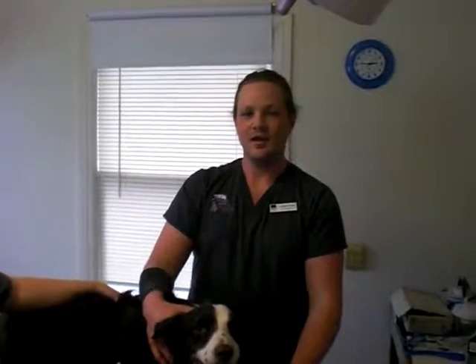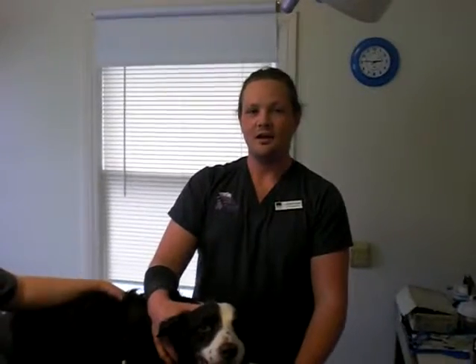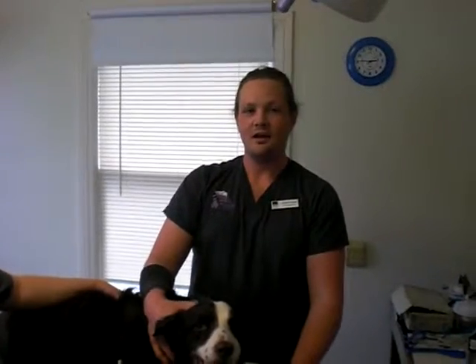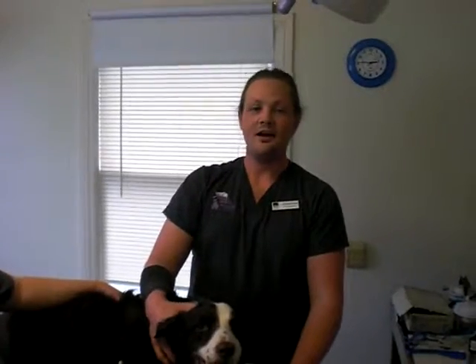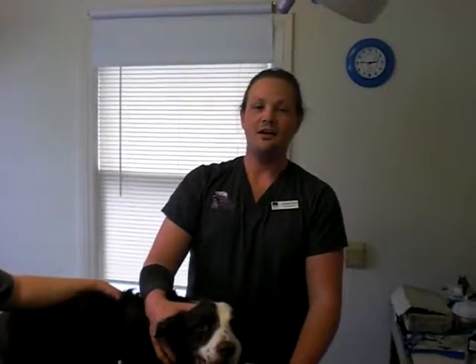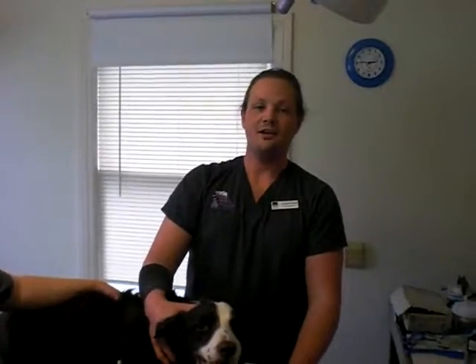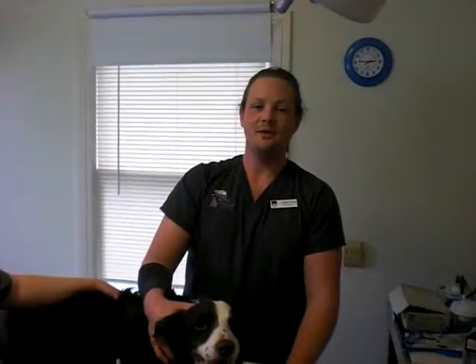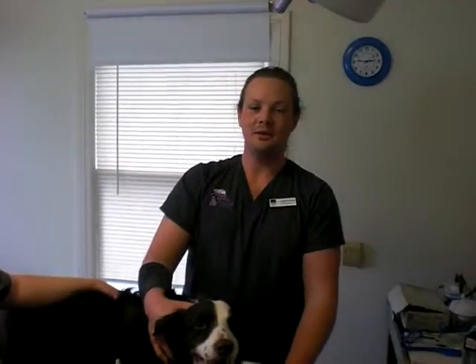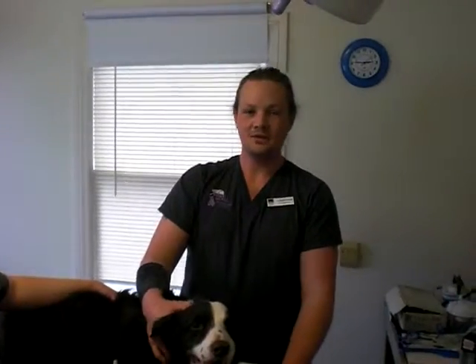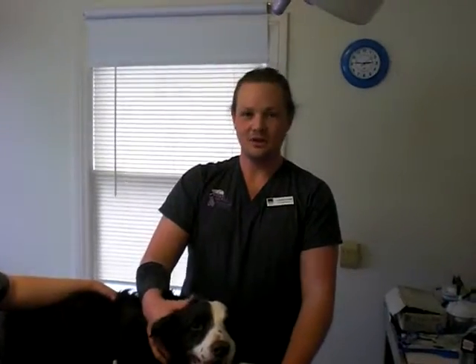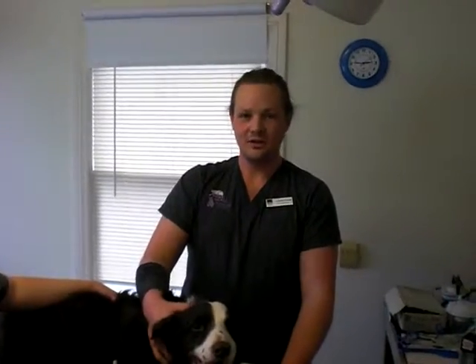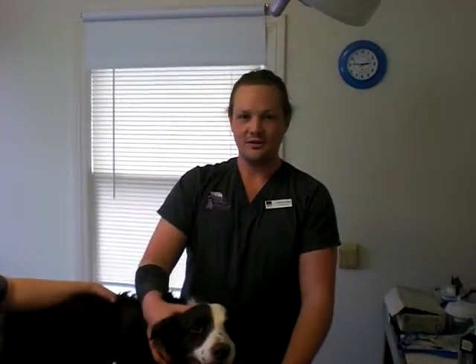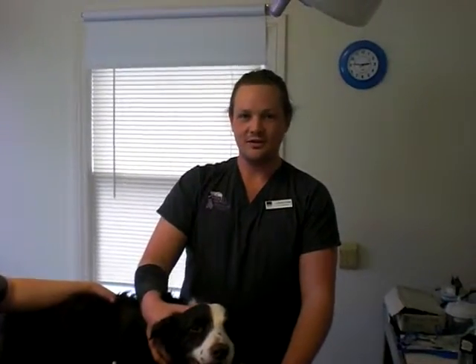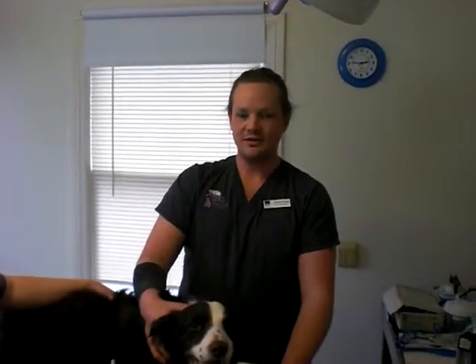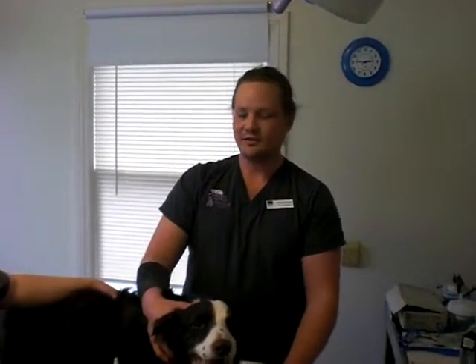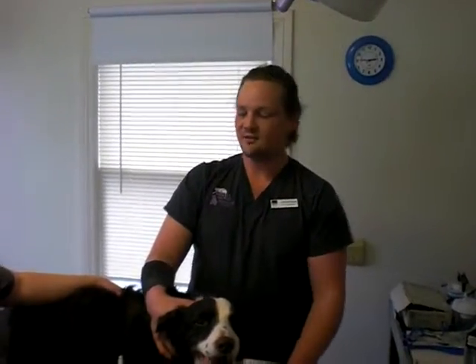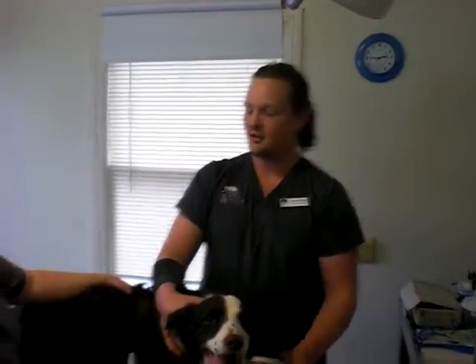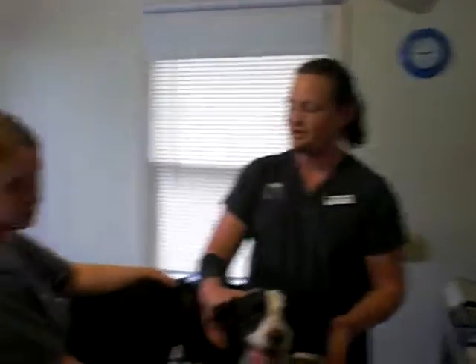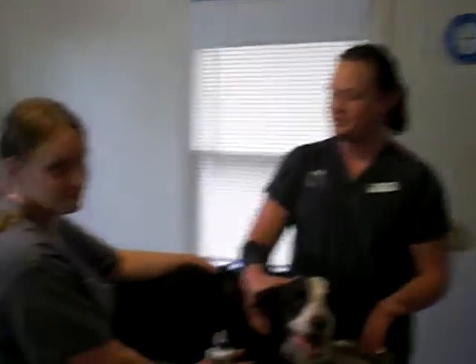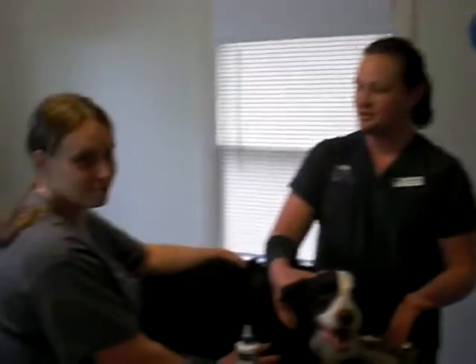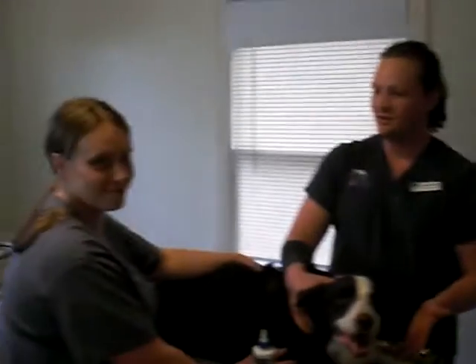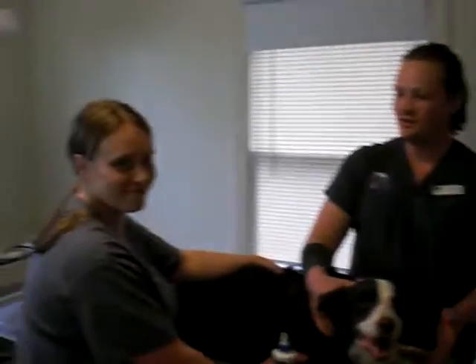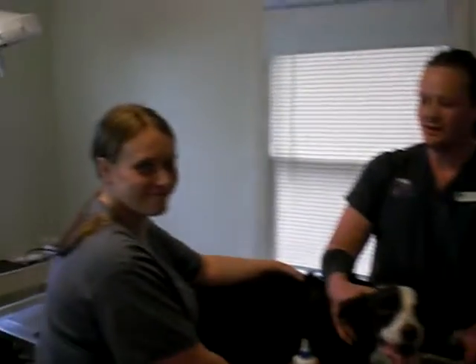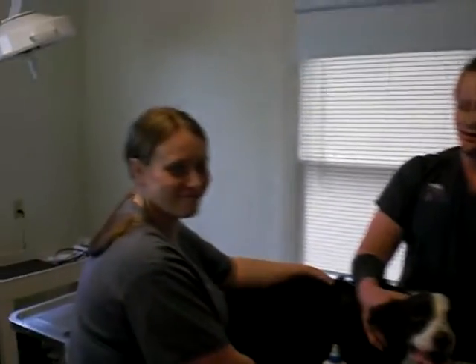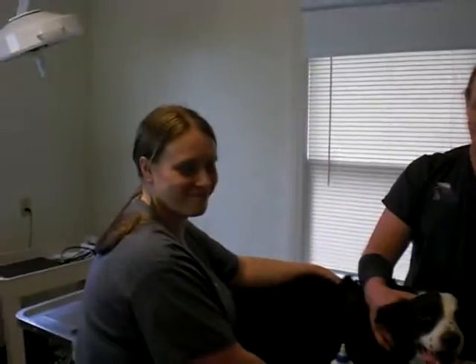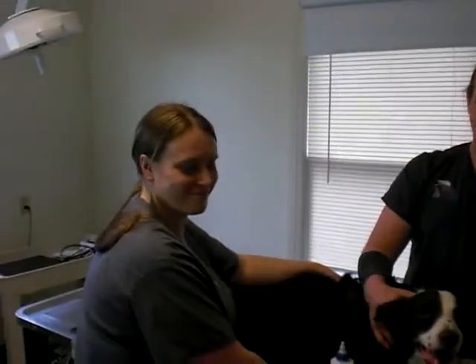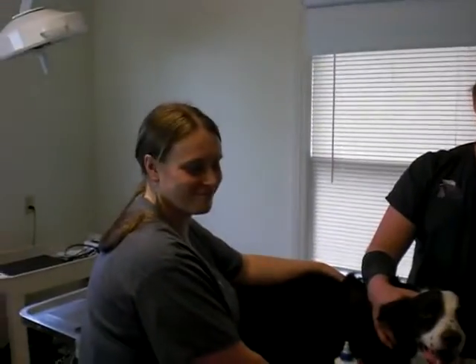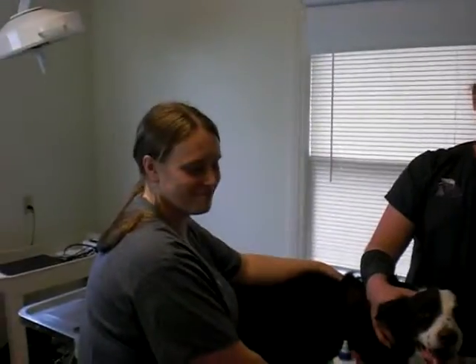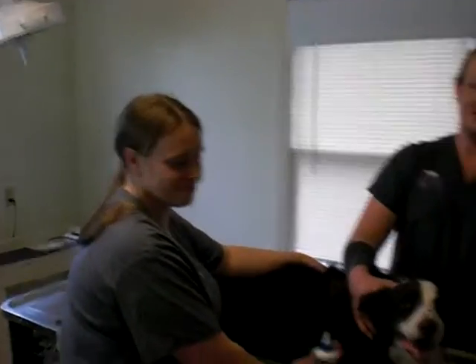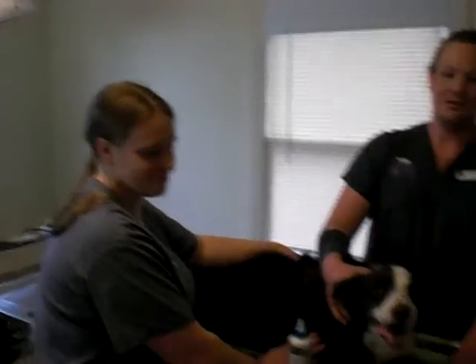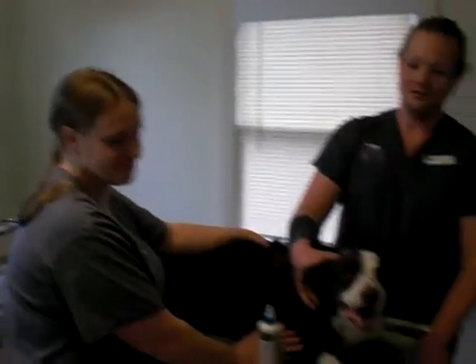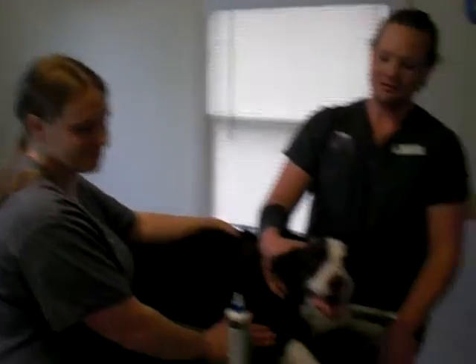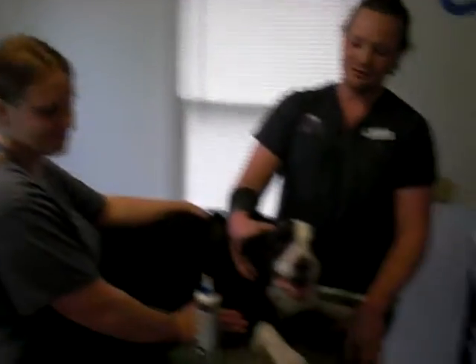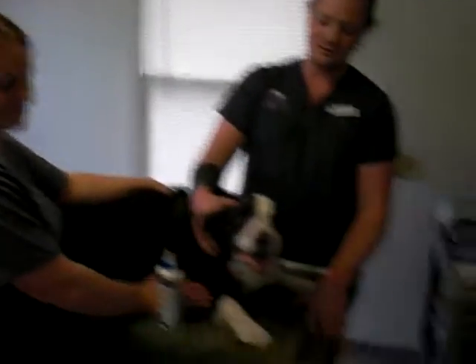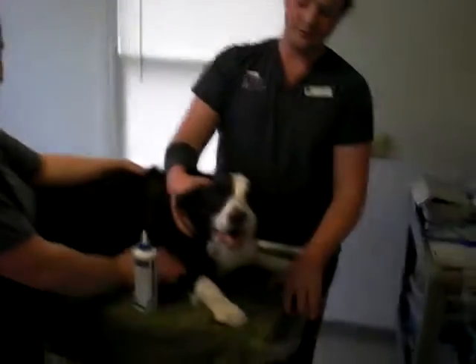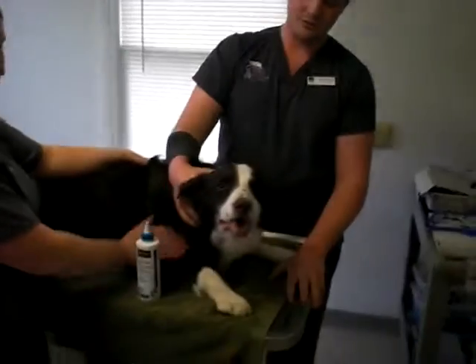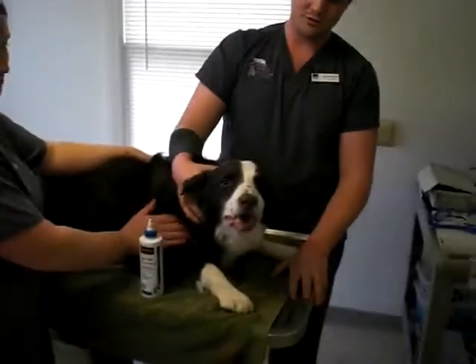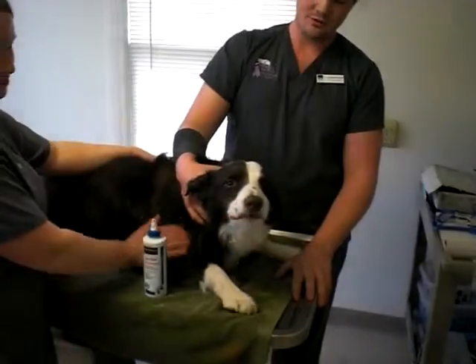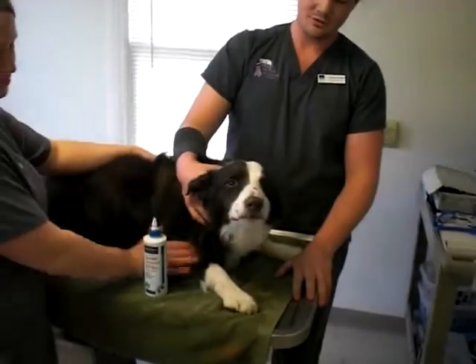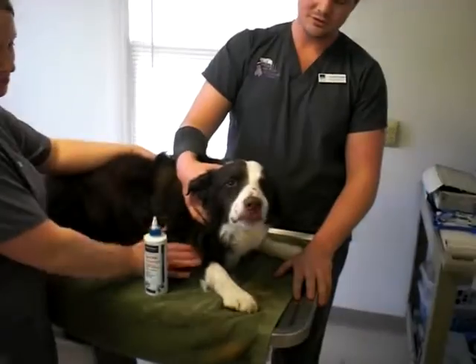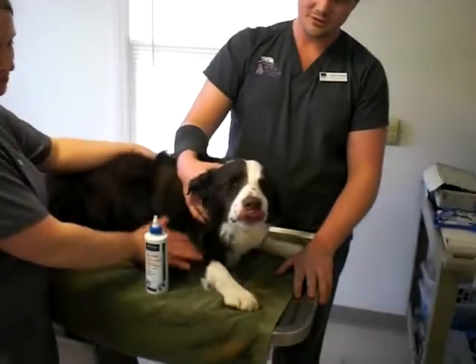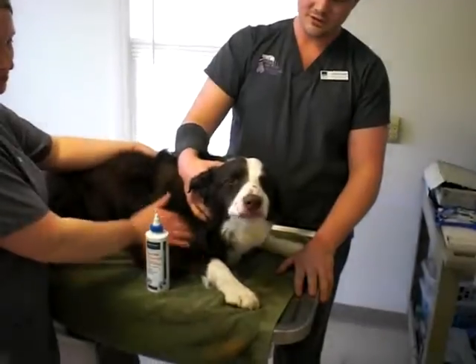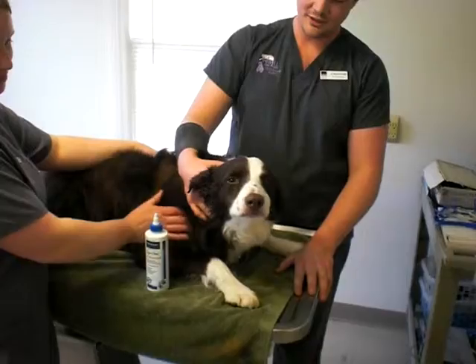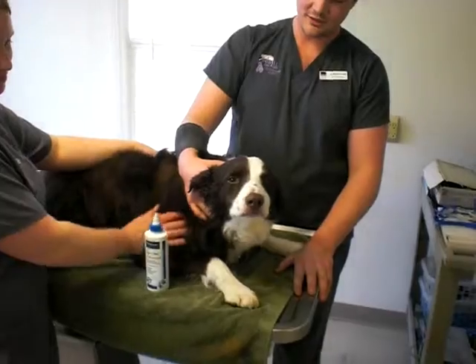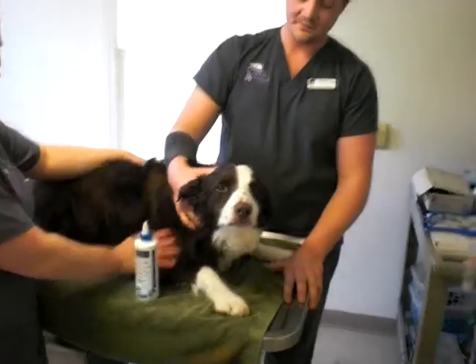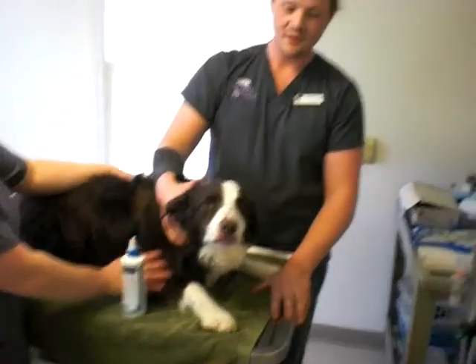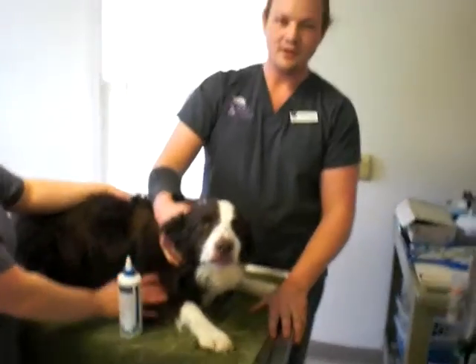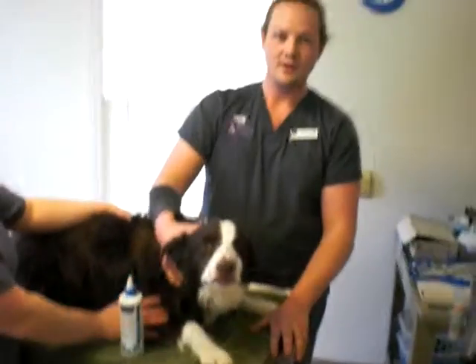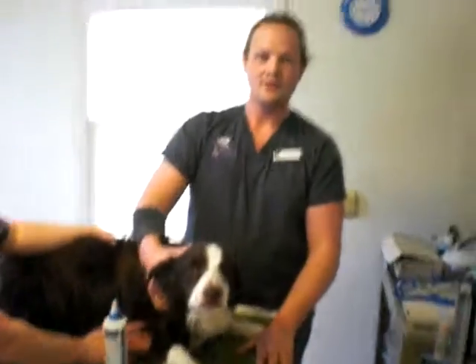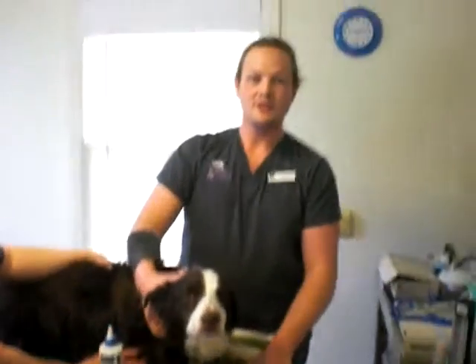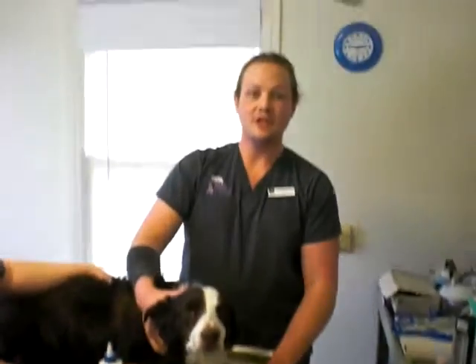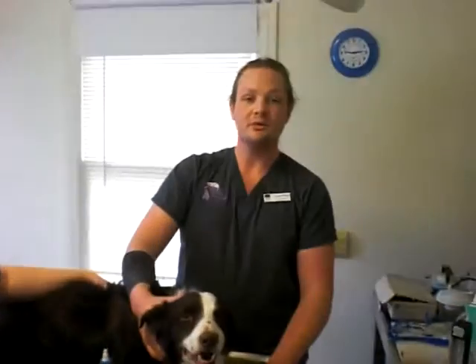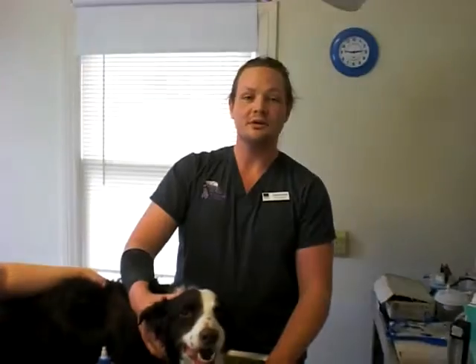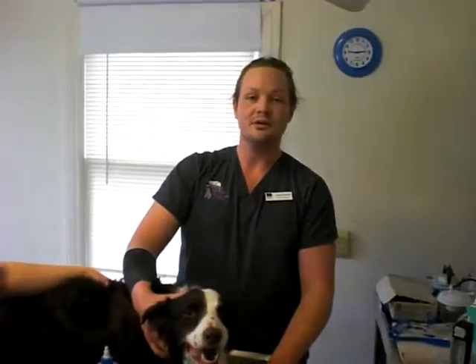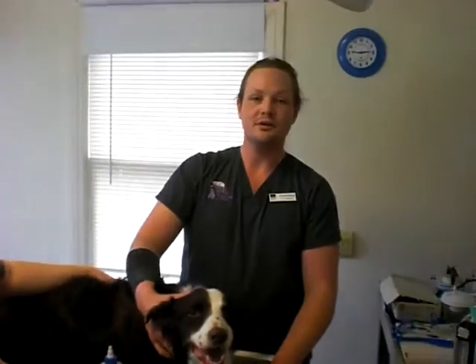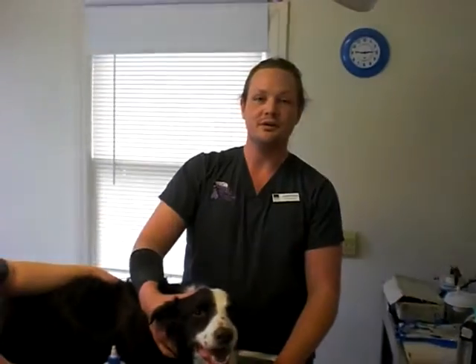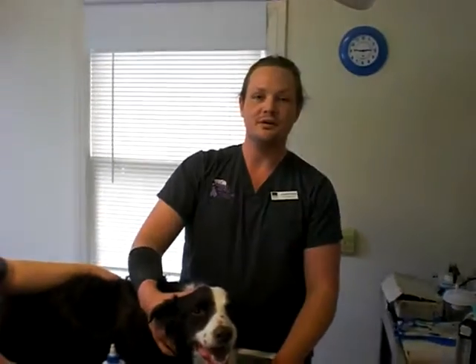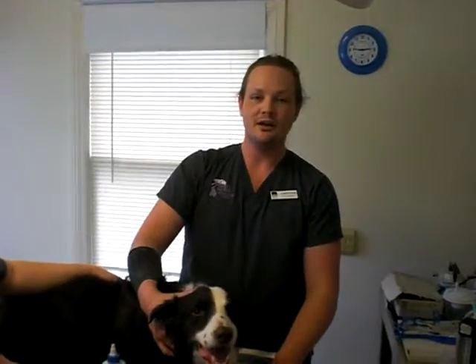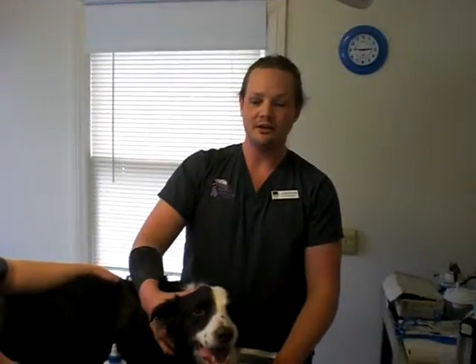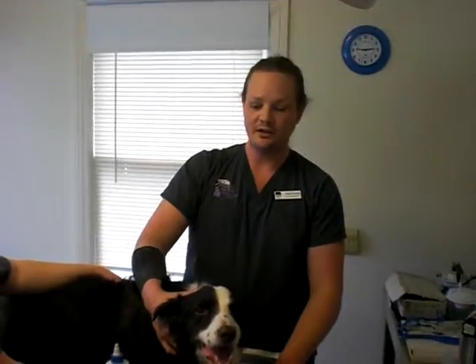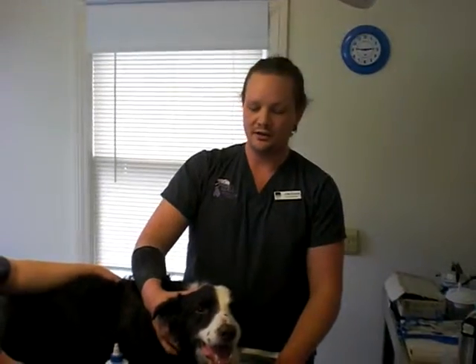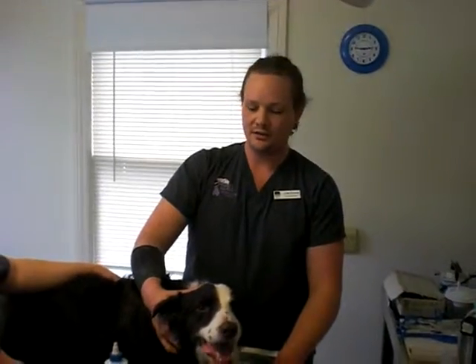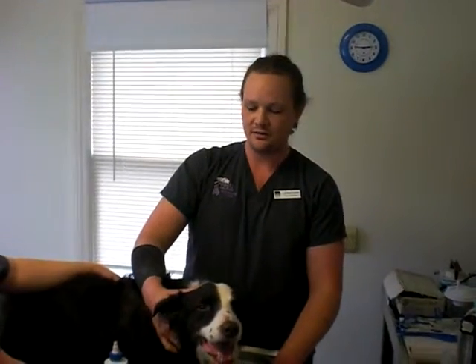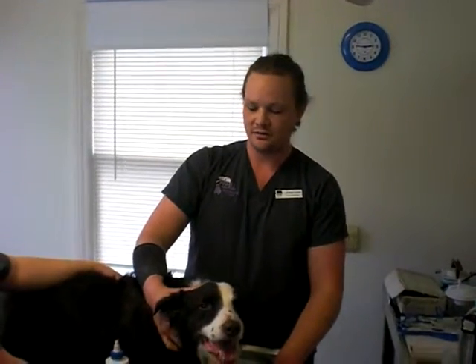Hi, my name is Jonathan. This is my assistant, Leo, and this is our volunteer, Huson. Today we're going to learn how to clean ears.